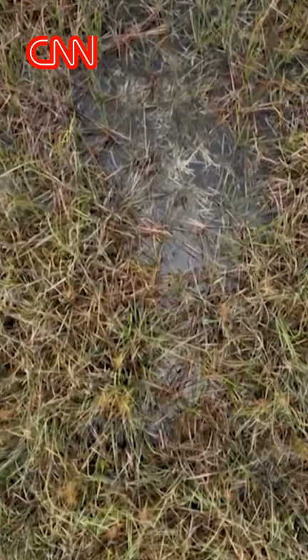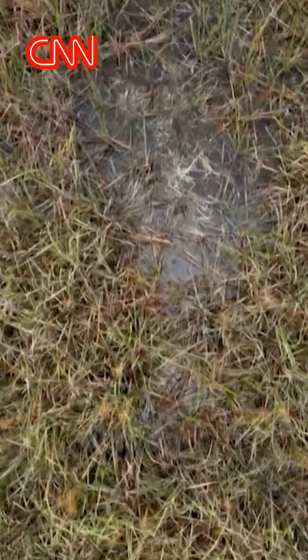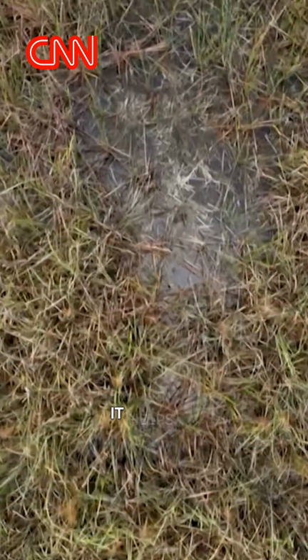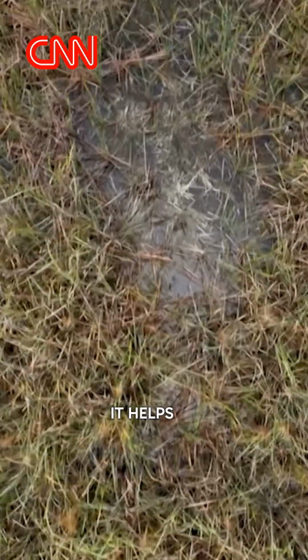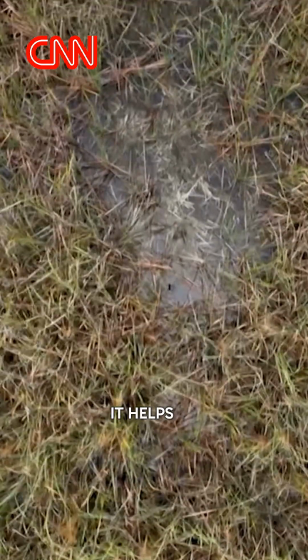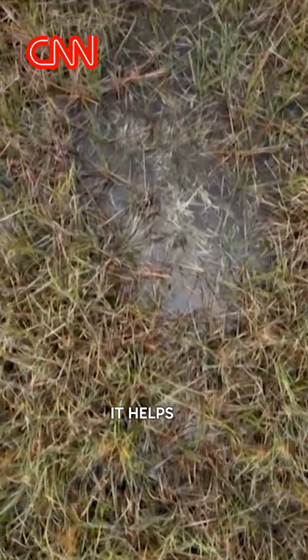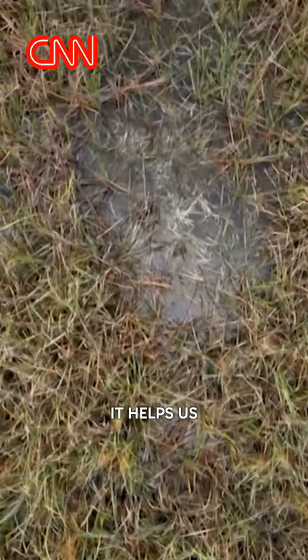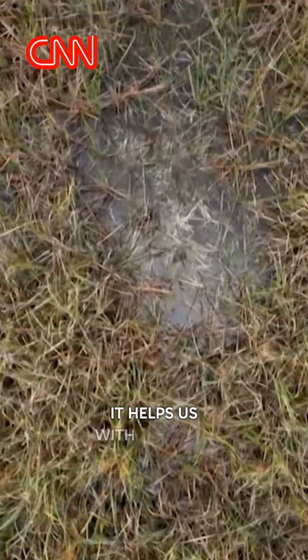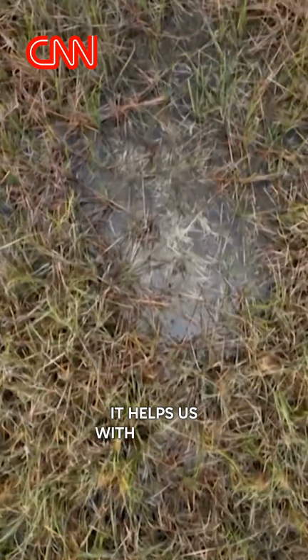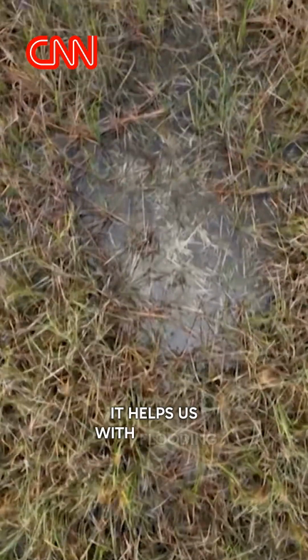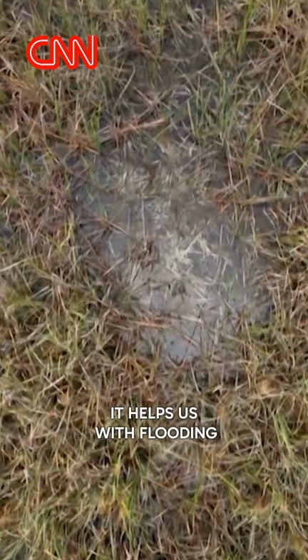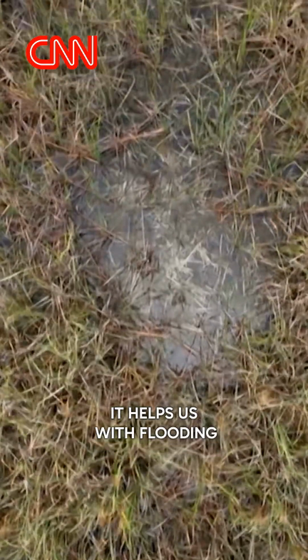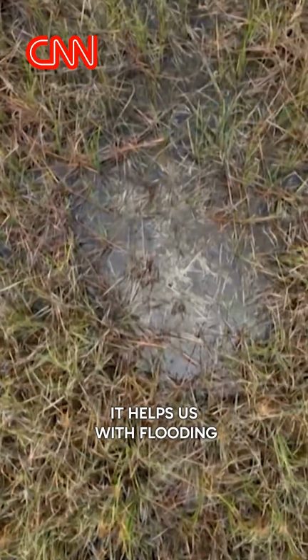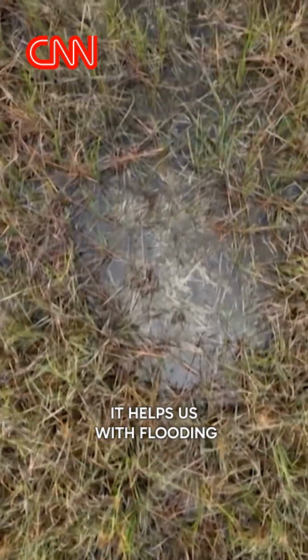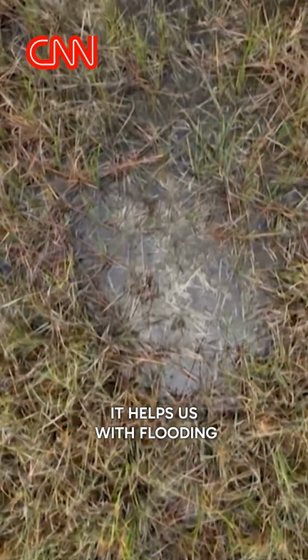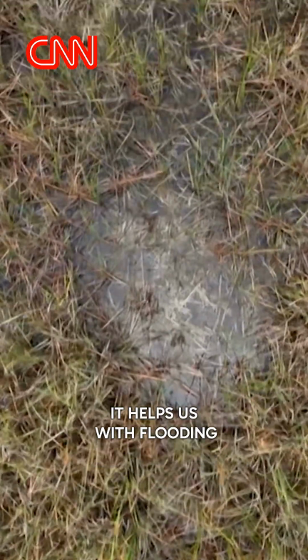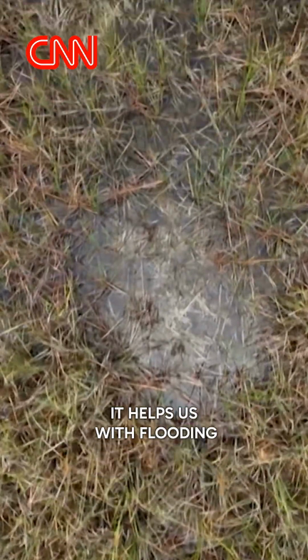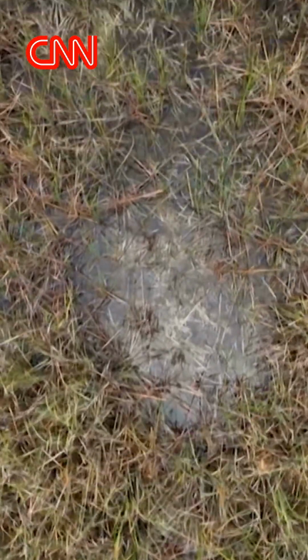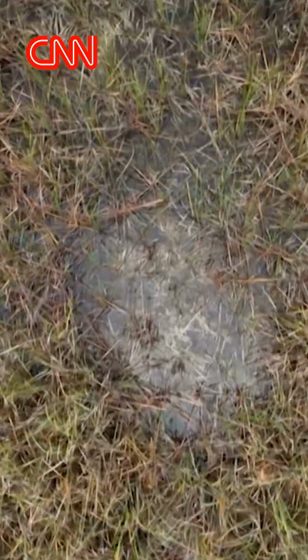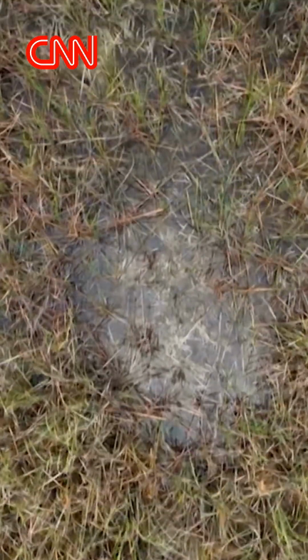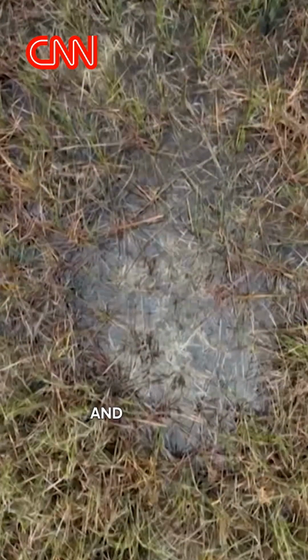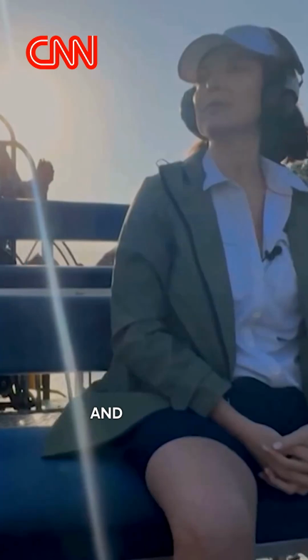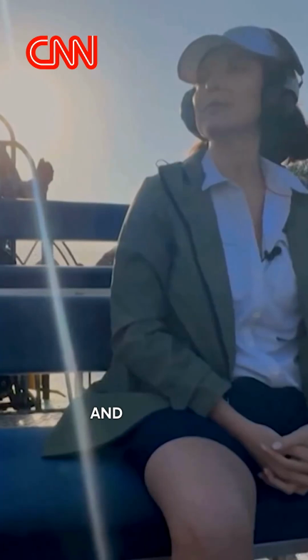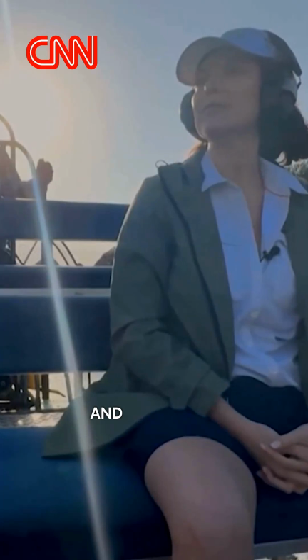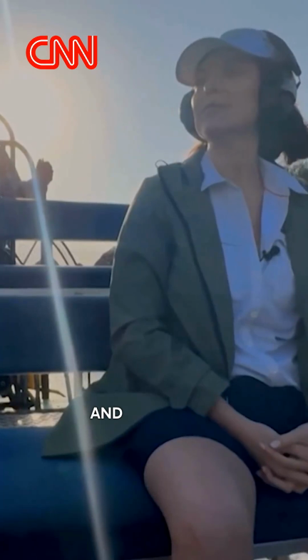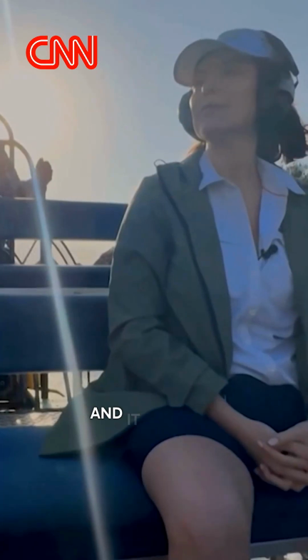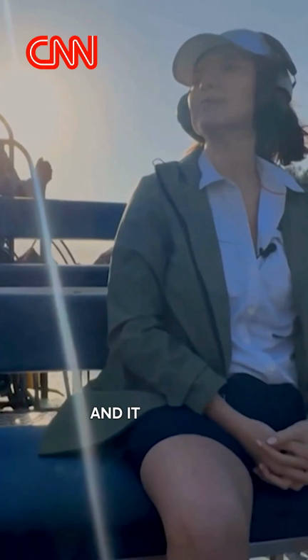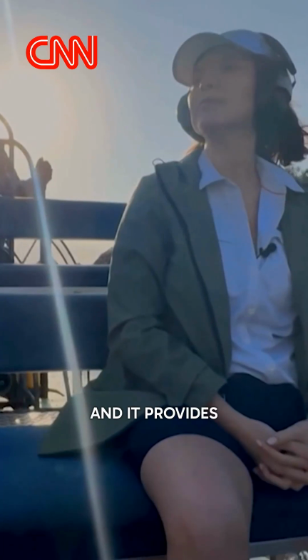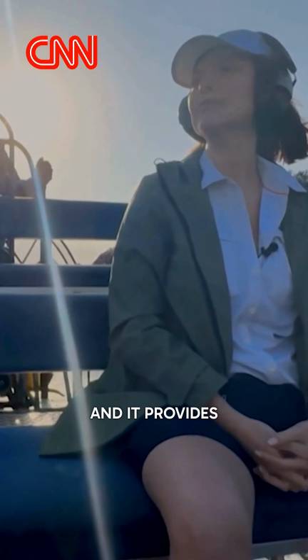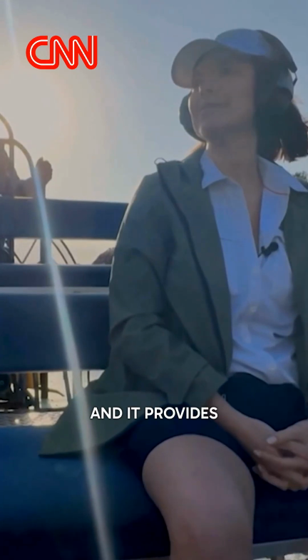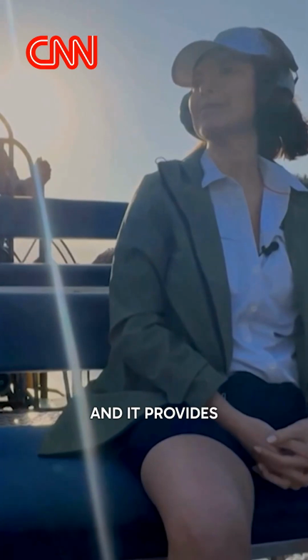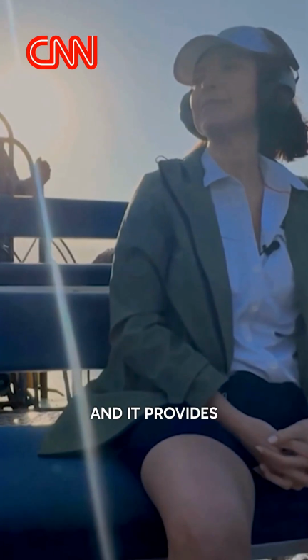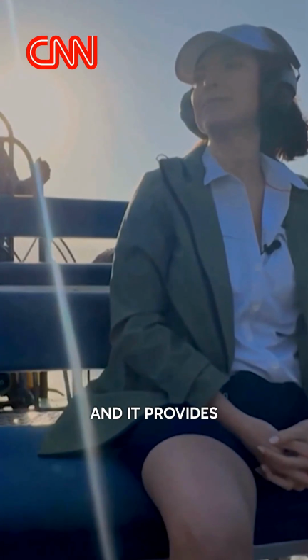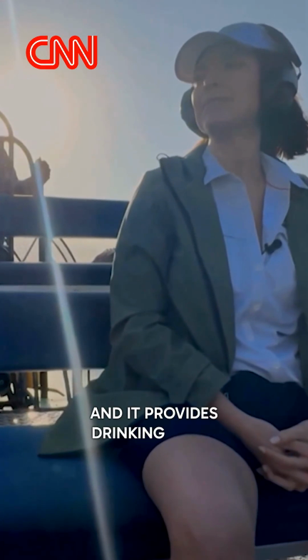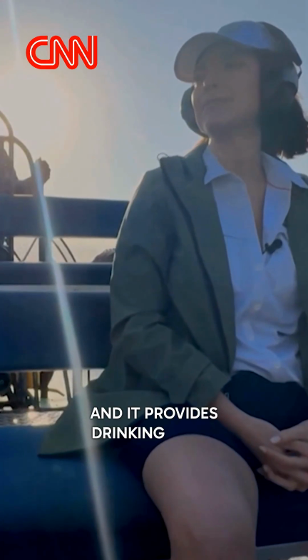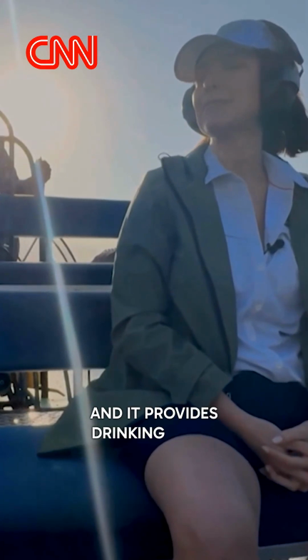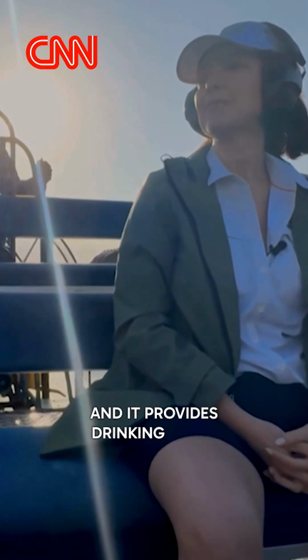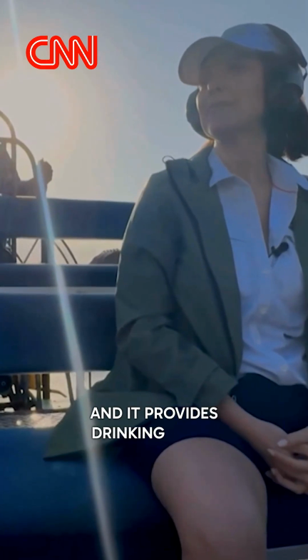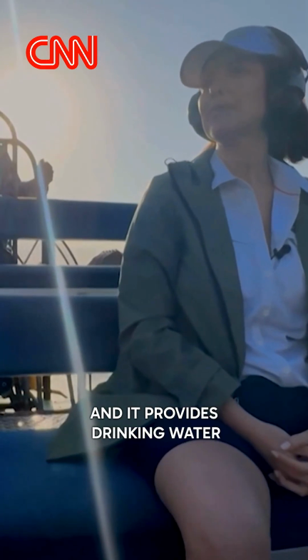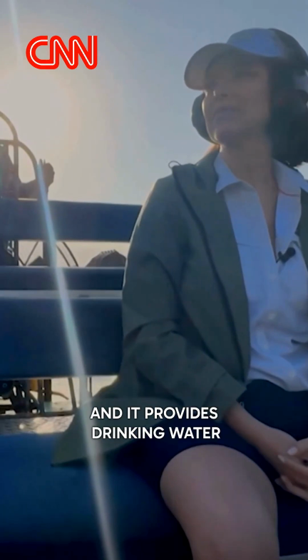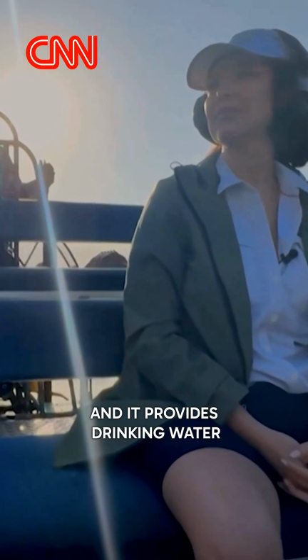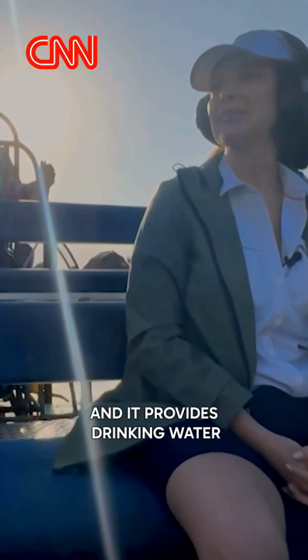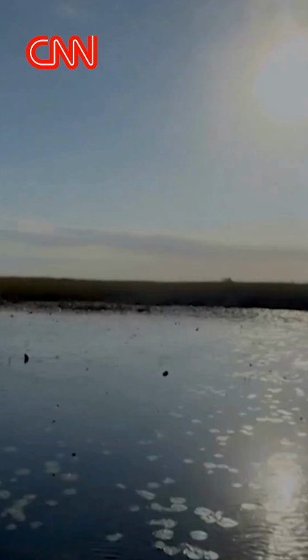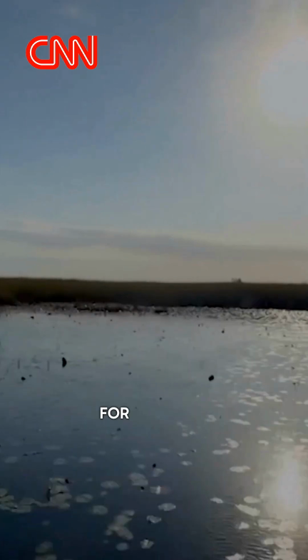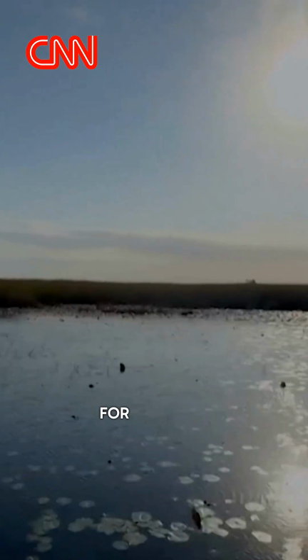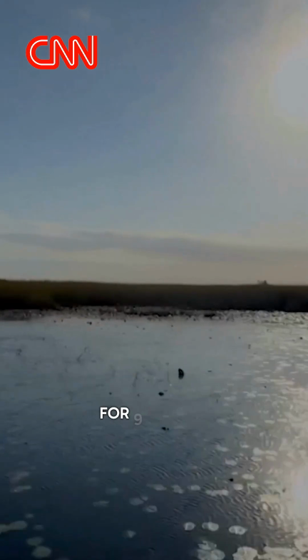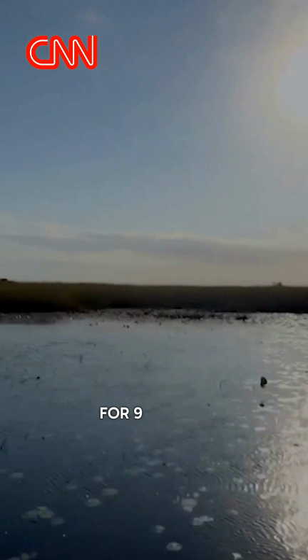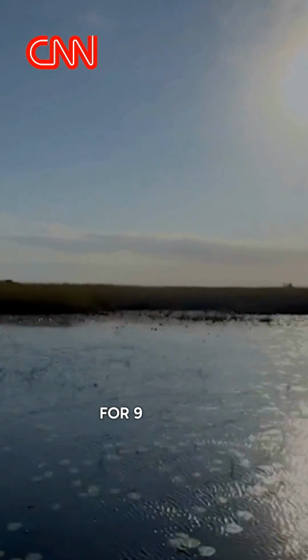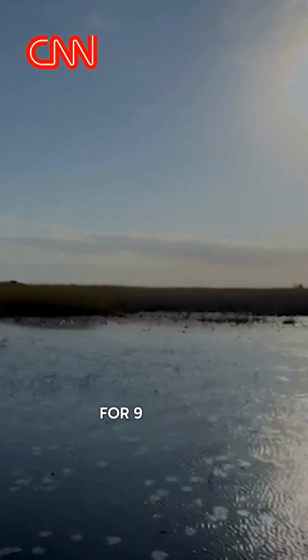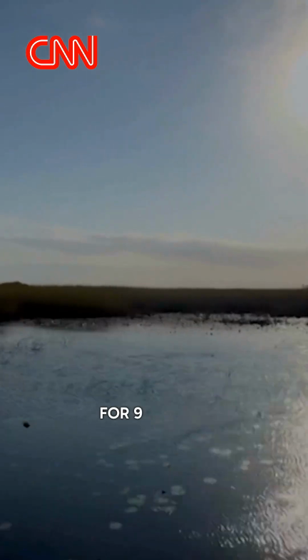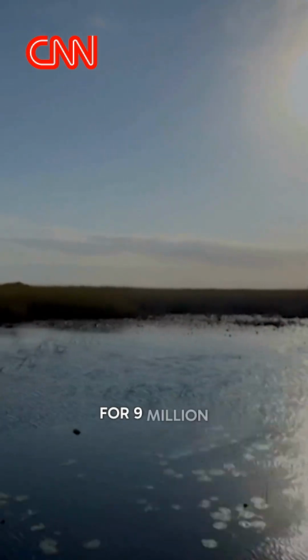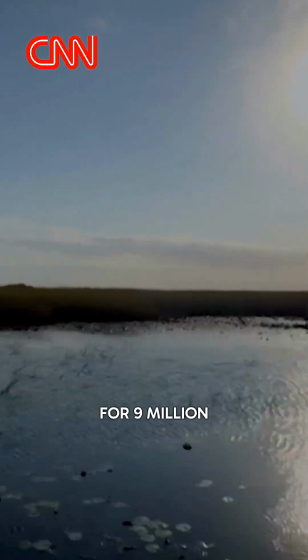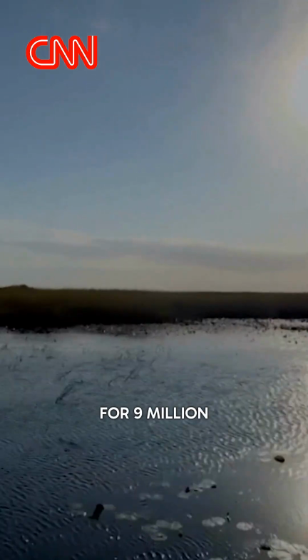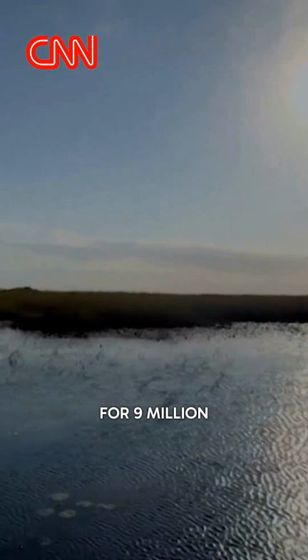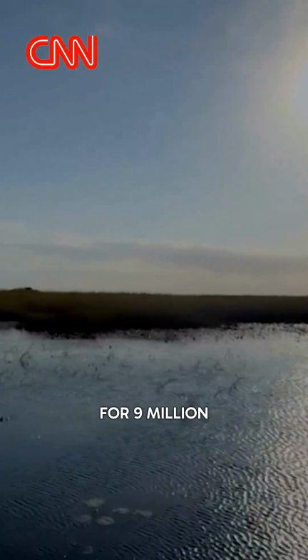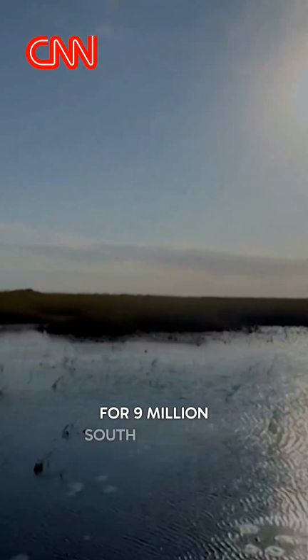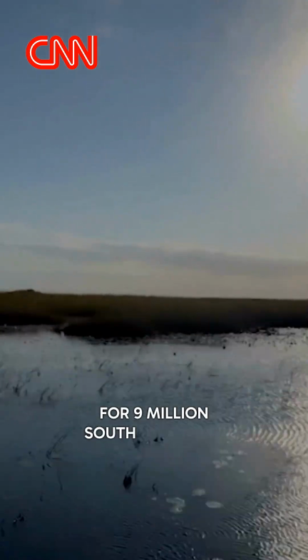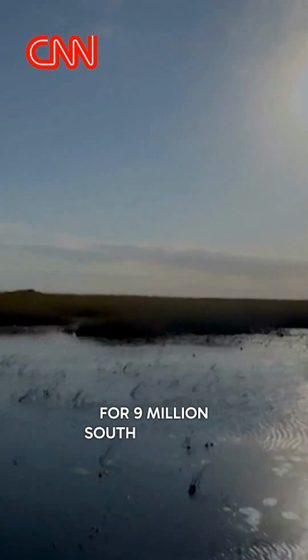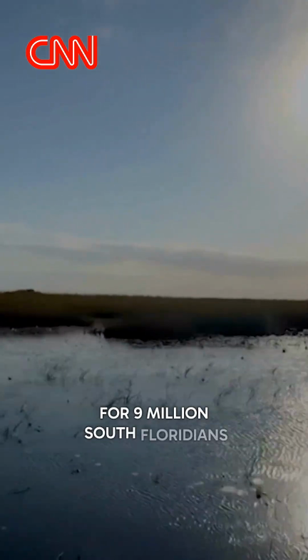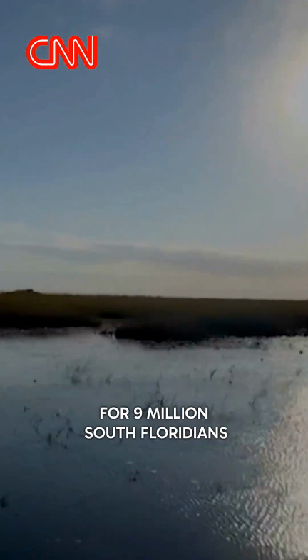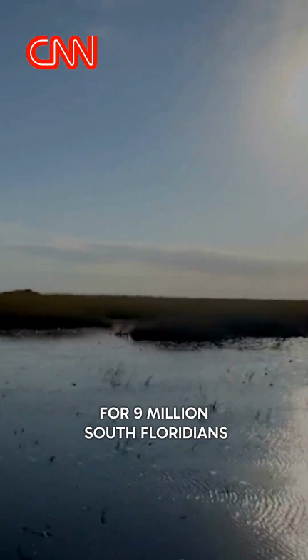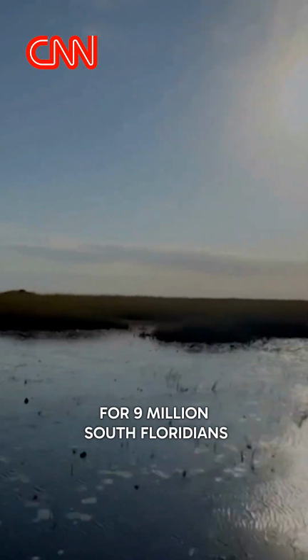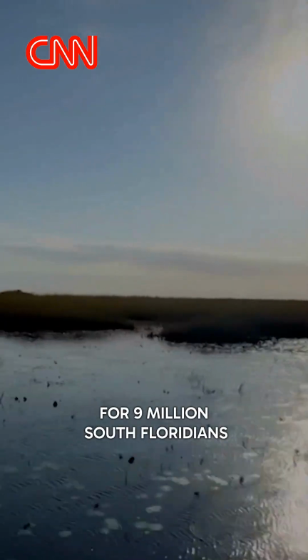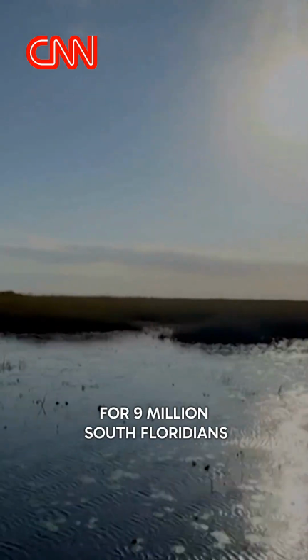it helps us with flooding, and it provides drinking water for 9 million South Floridians.